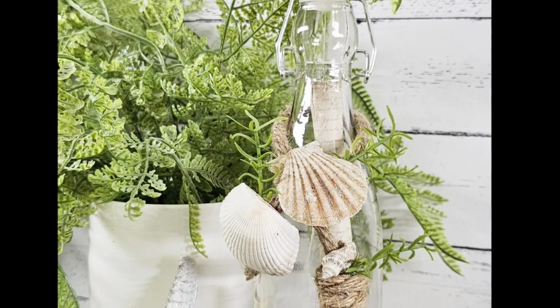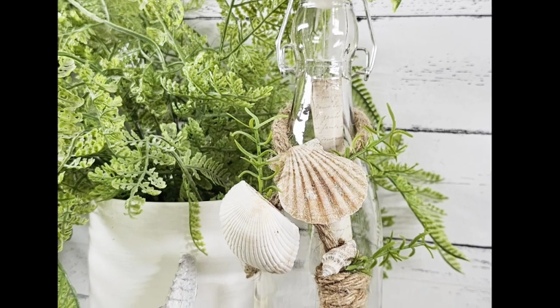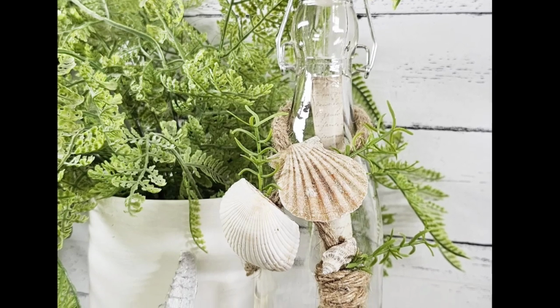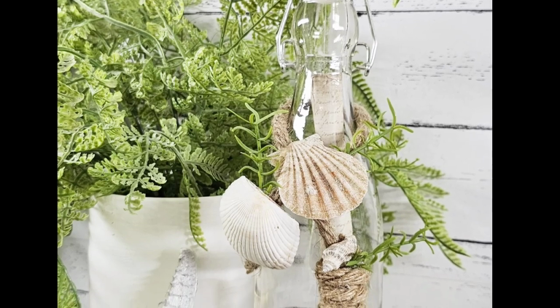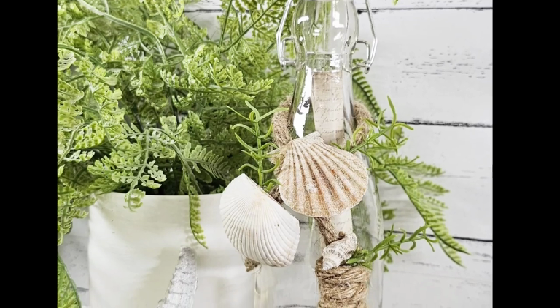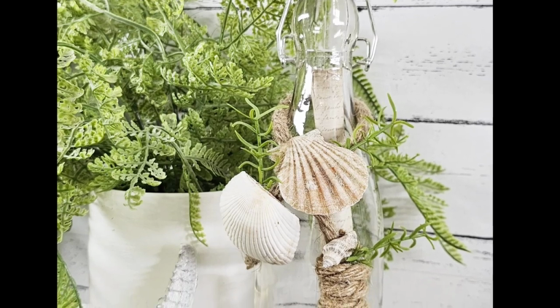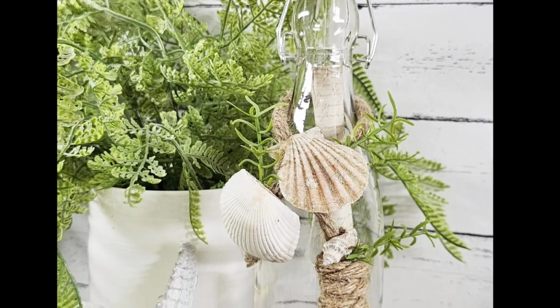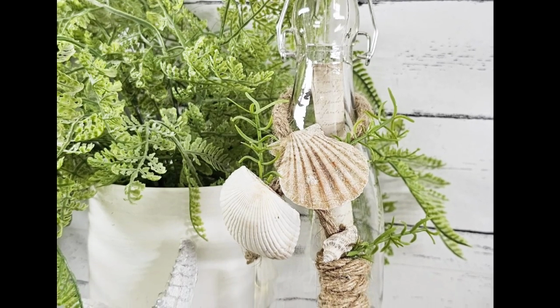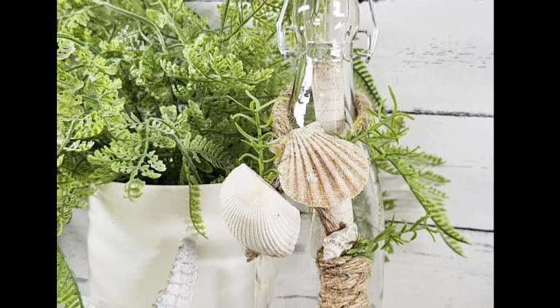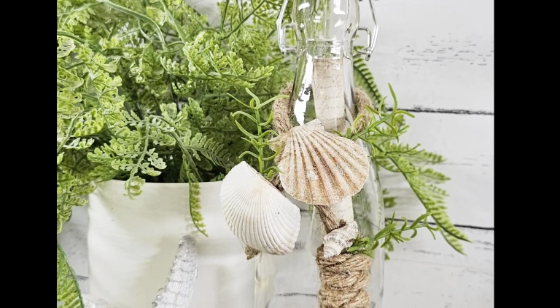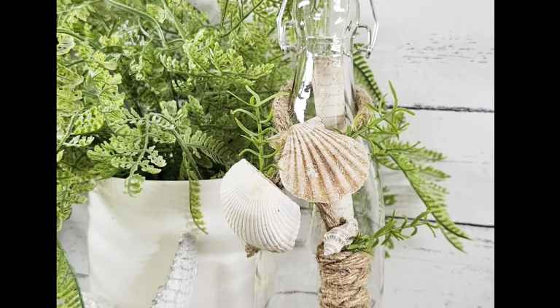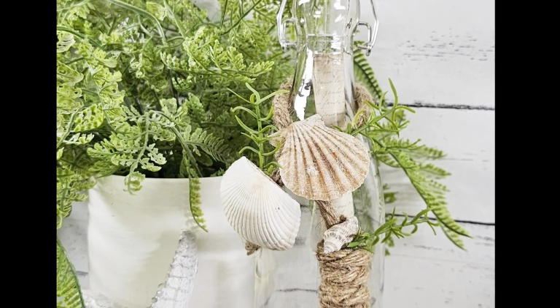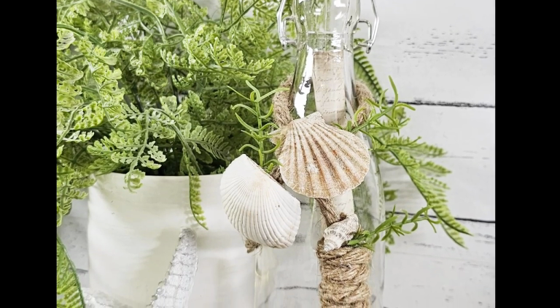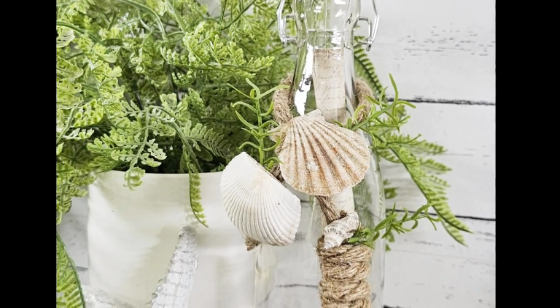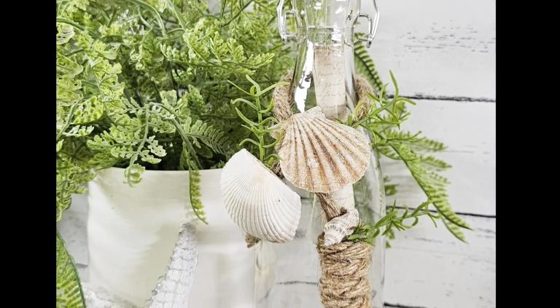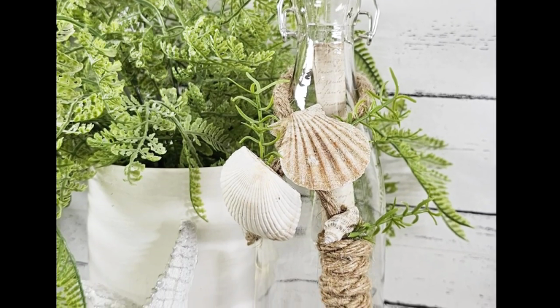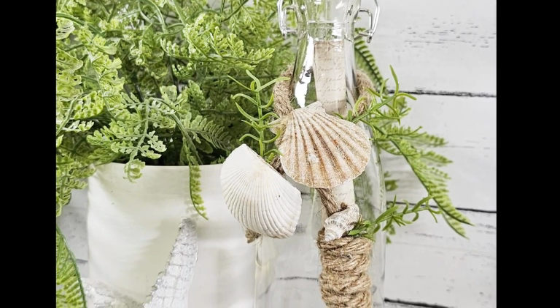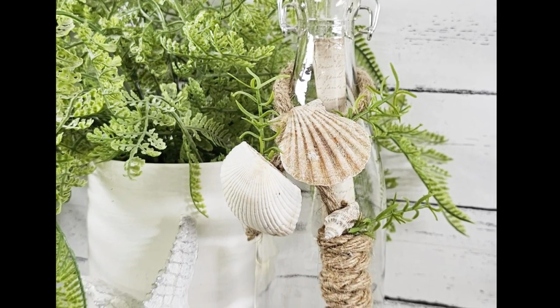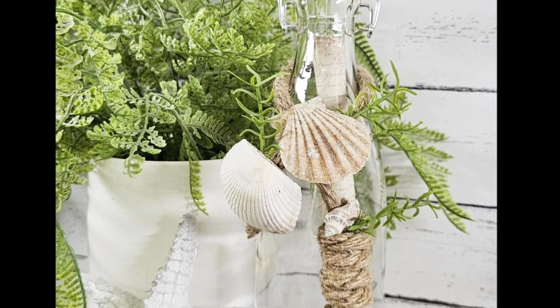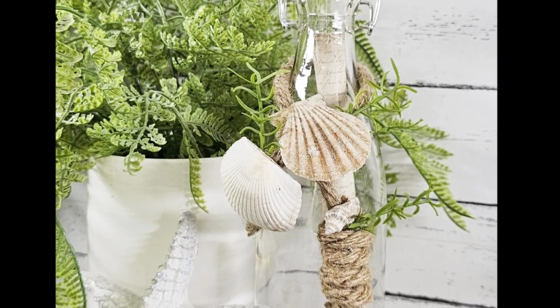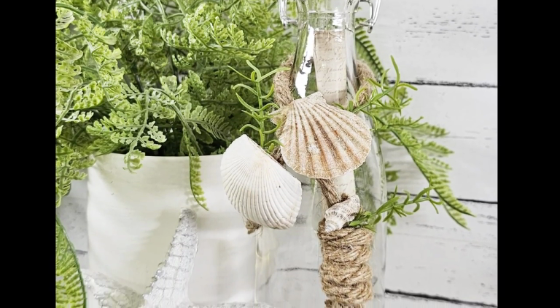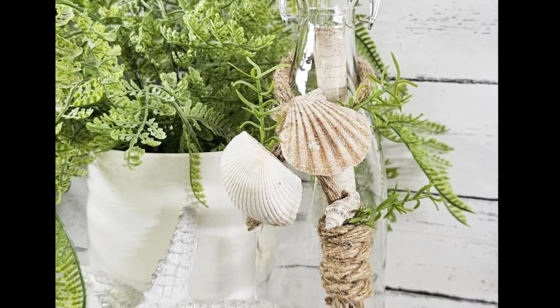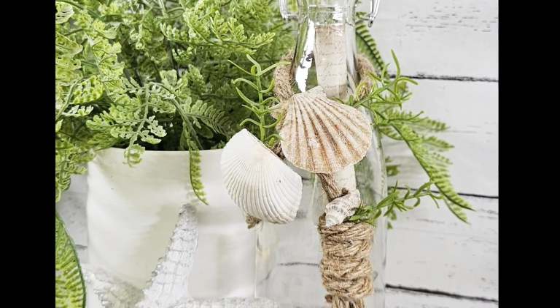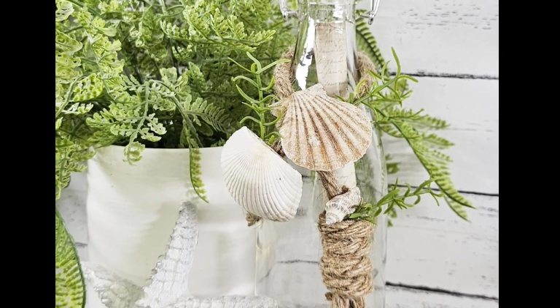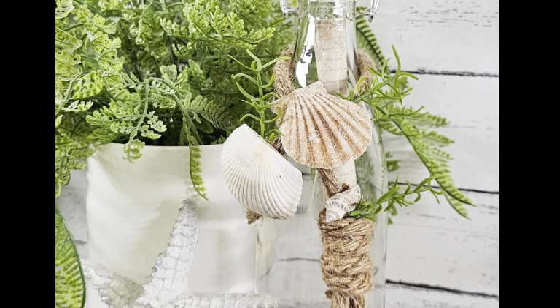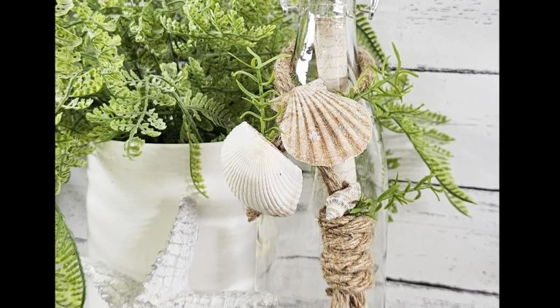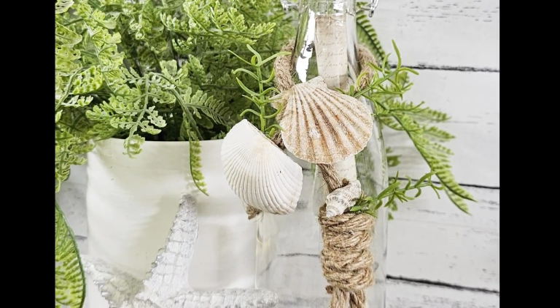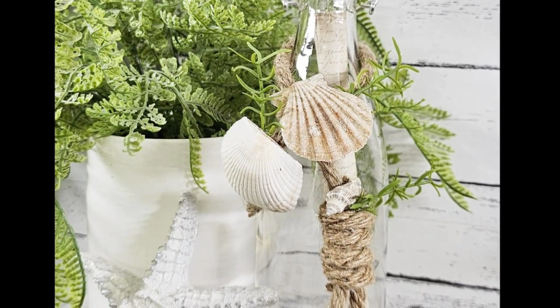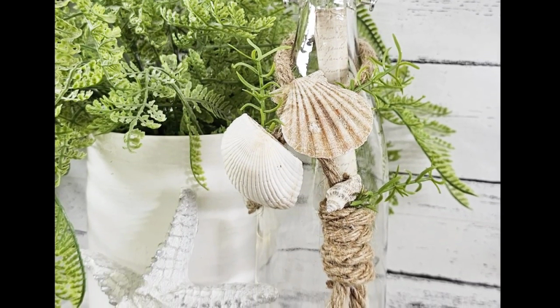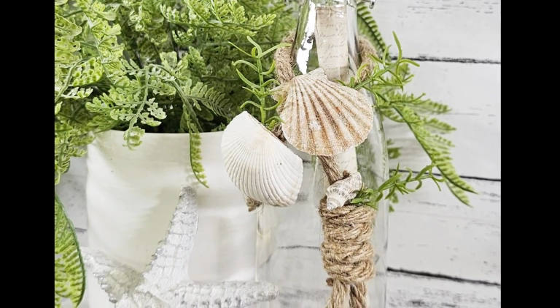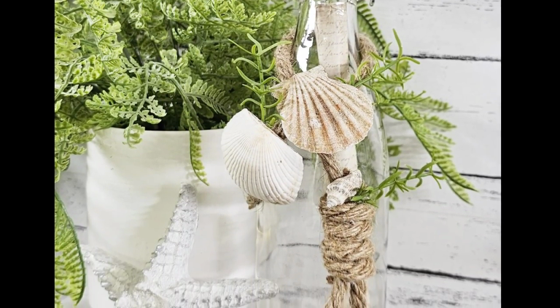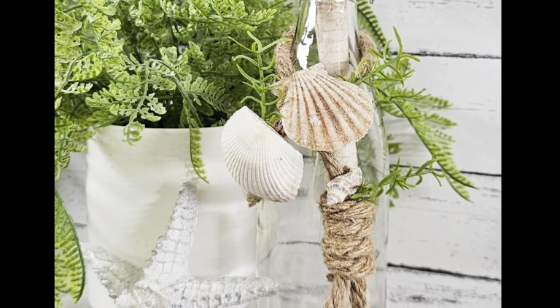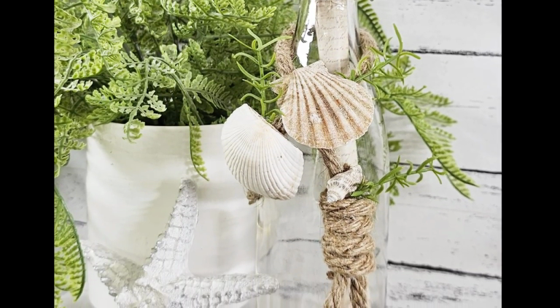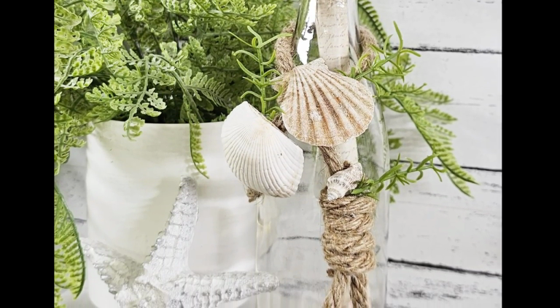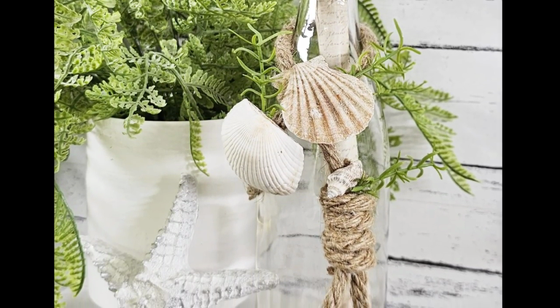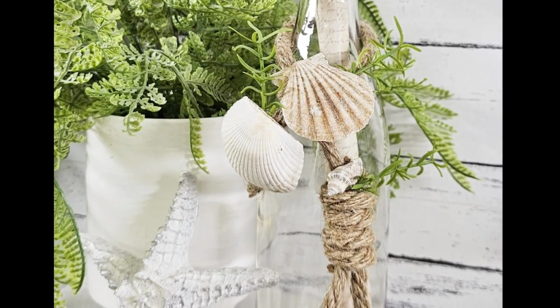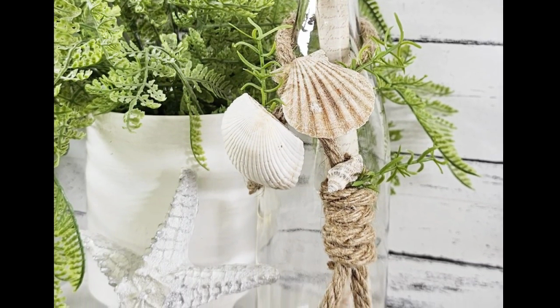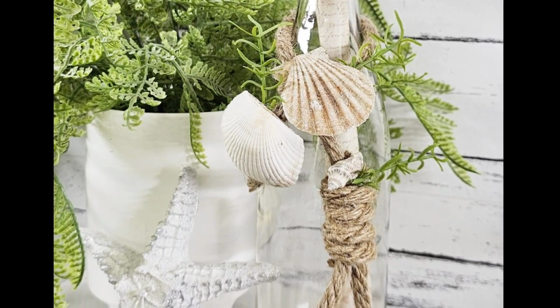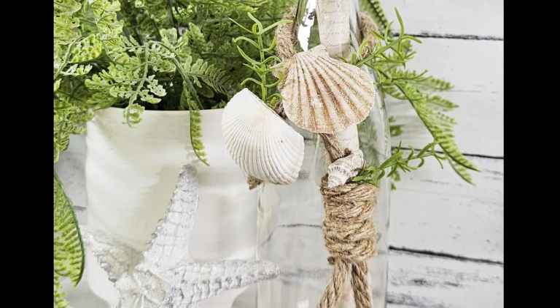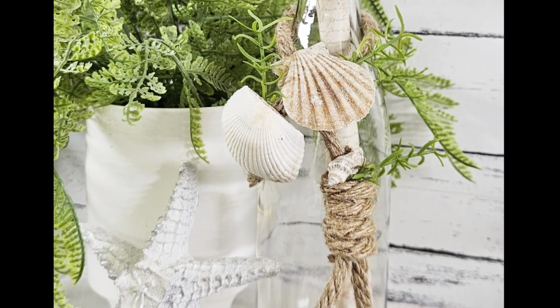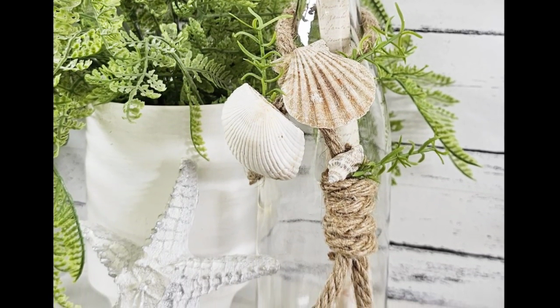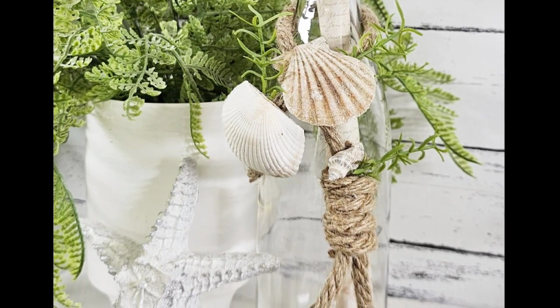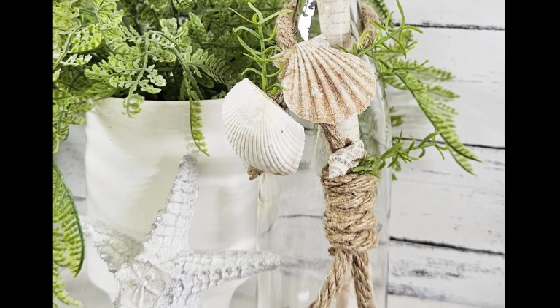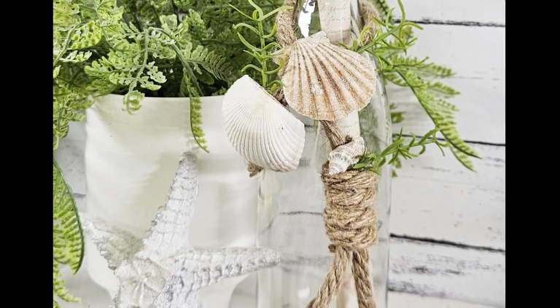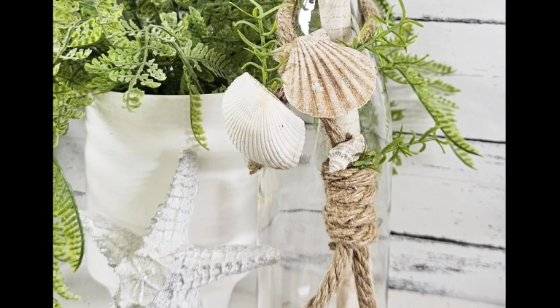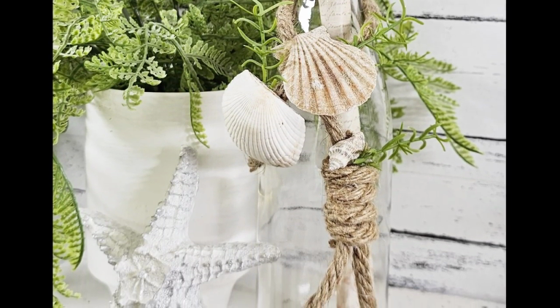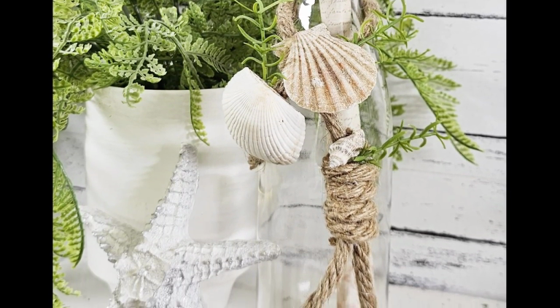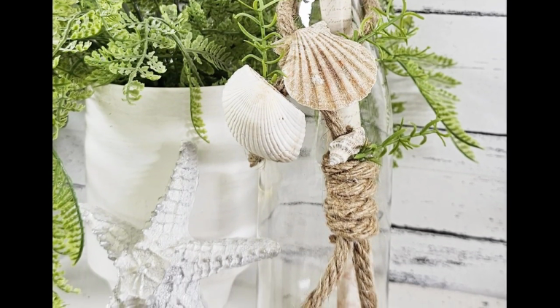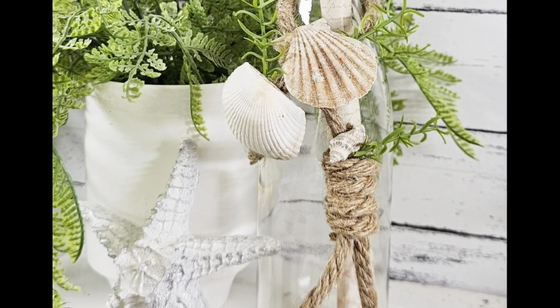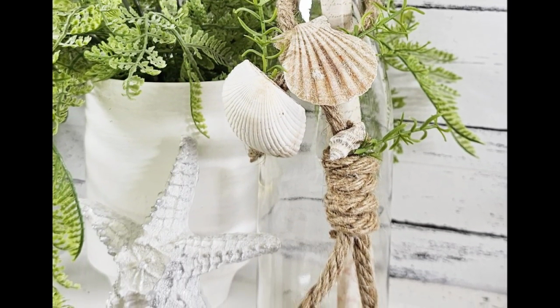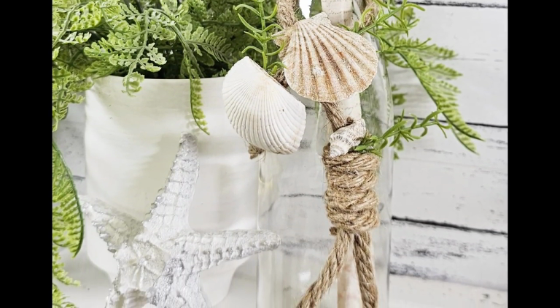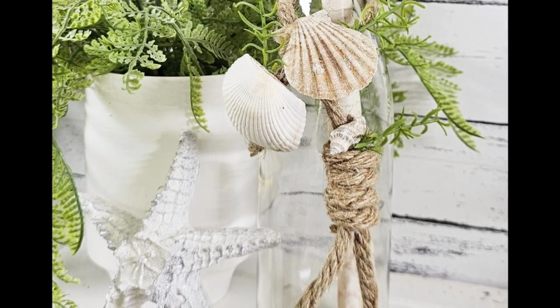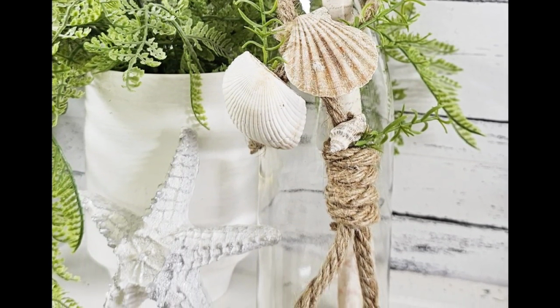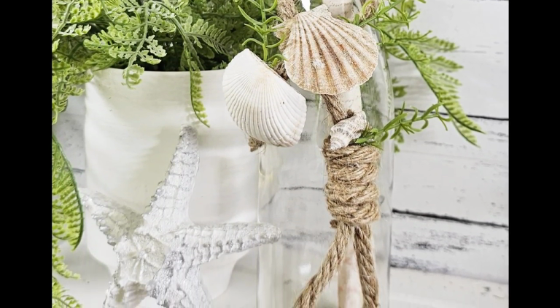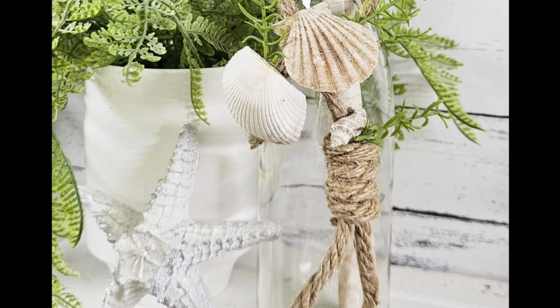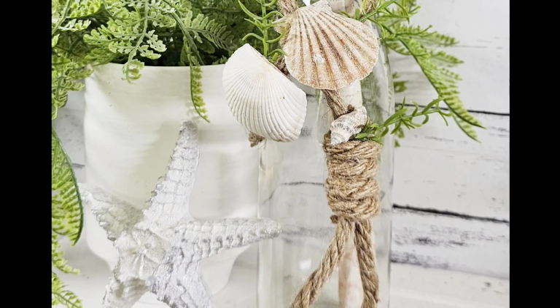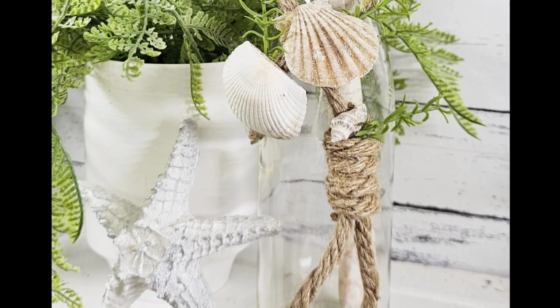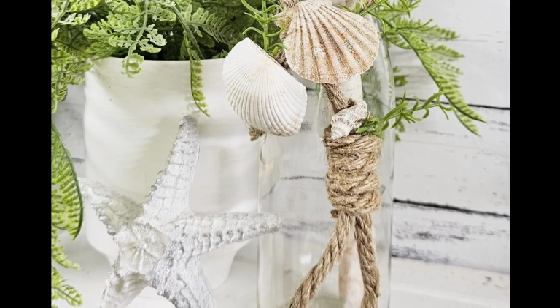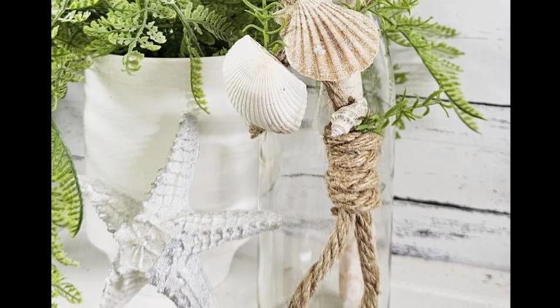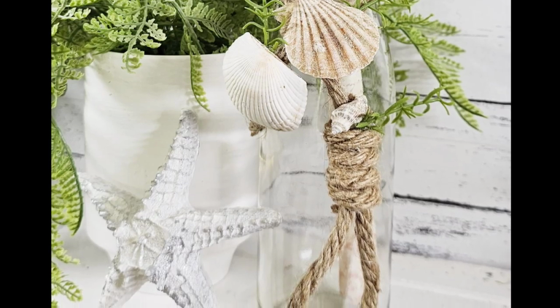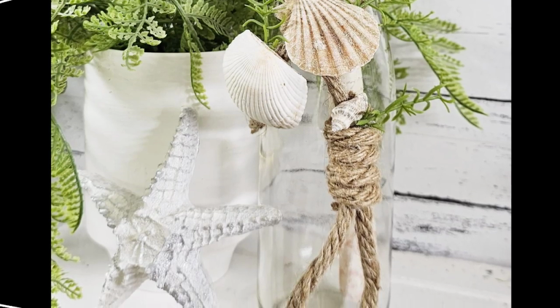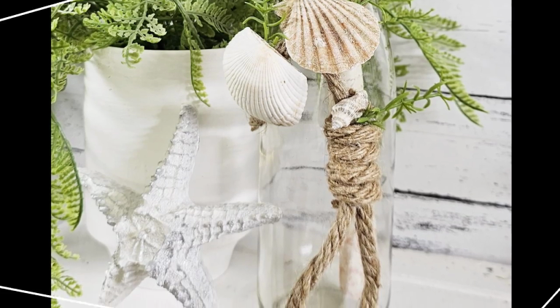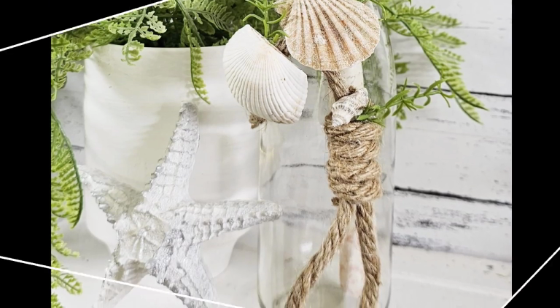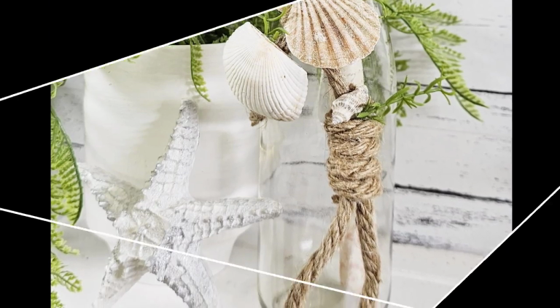What do you think? I love it — it's such an easy craft anyone can do and you could totally do this very inexpensively.